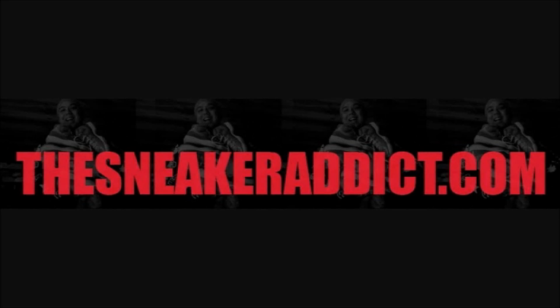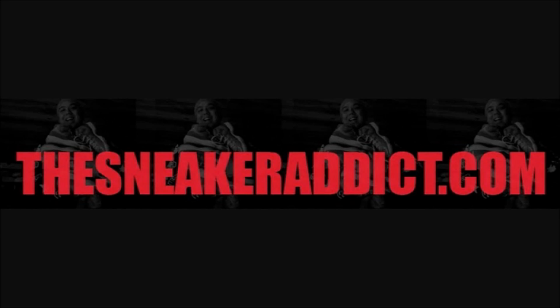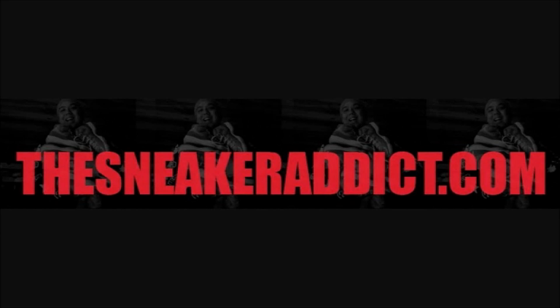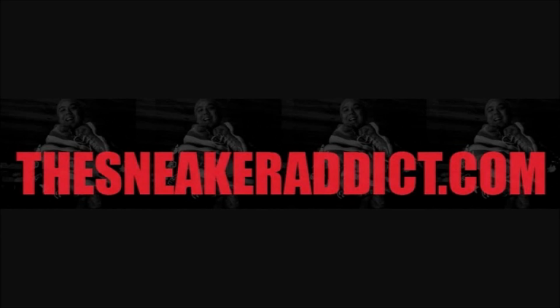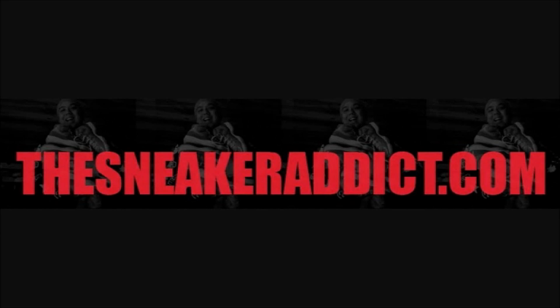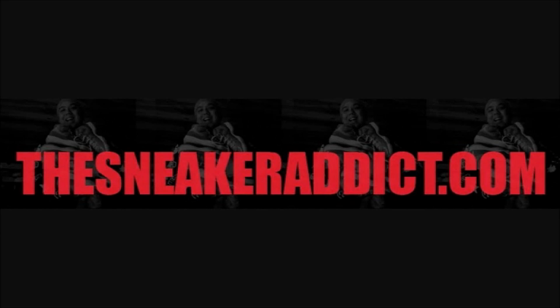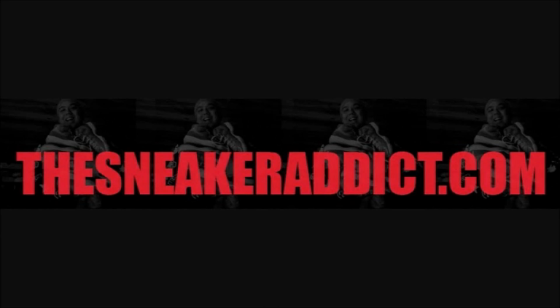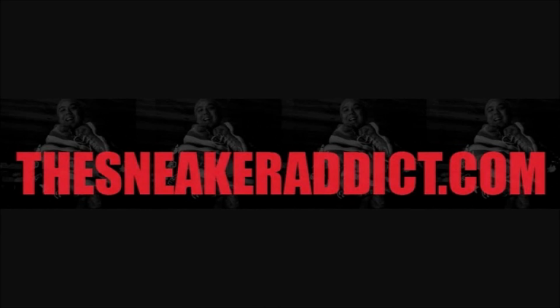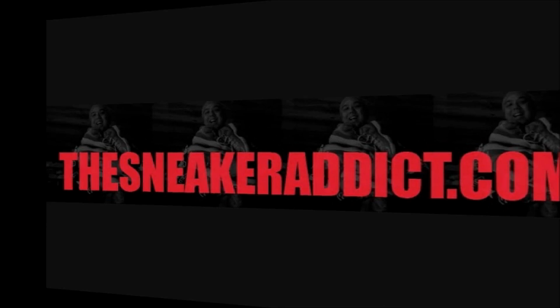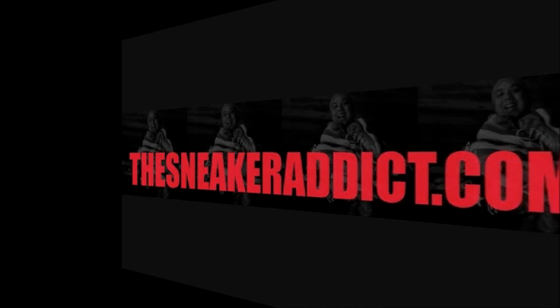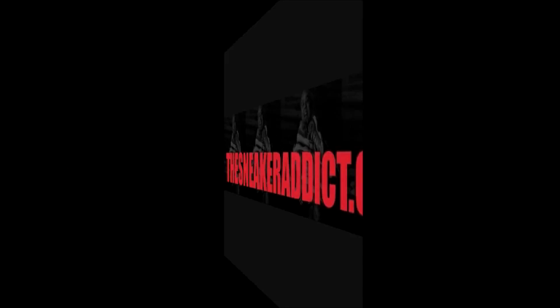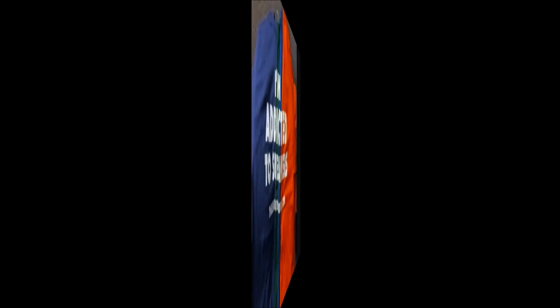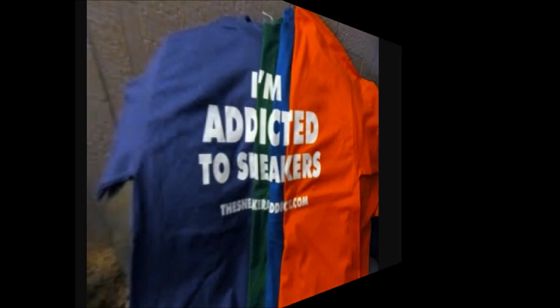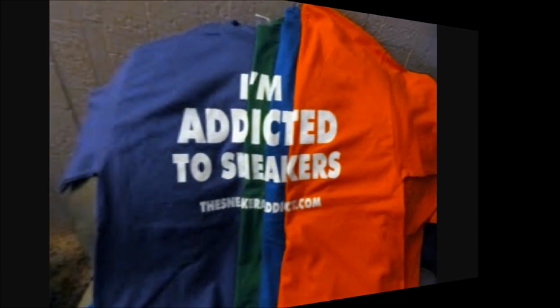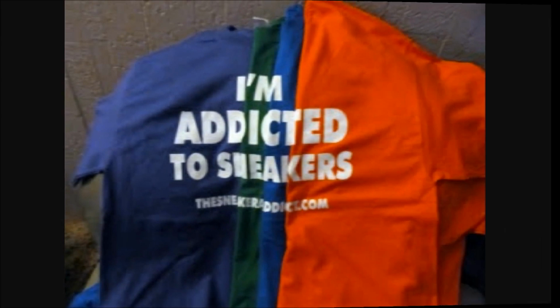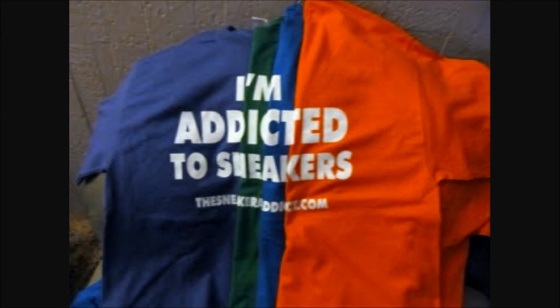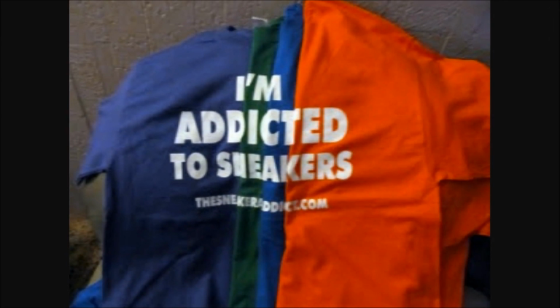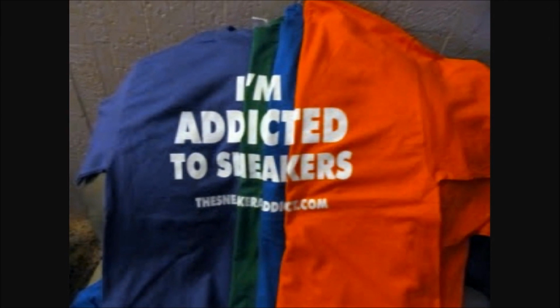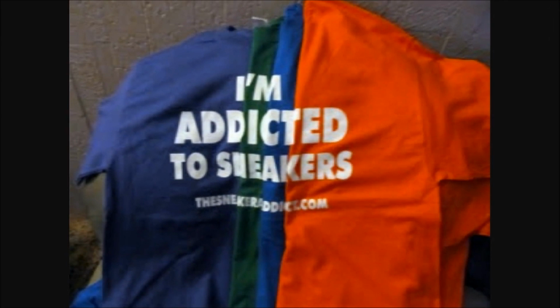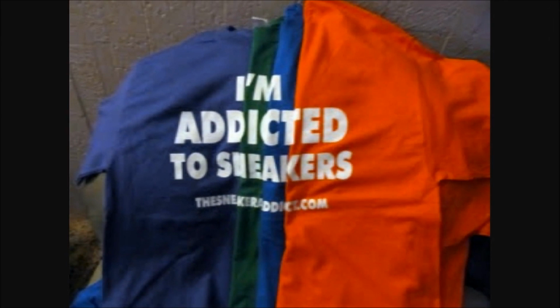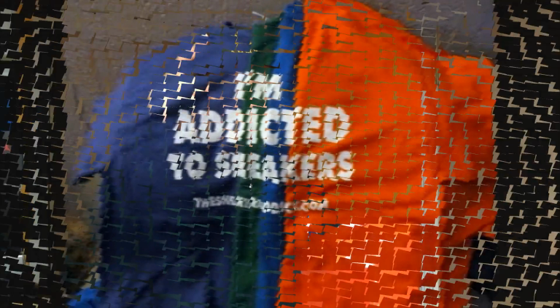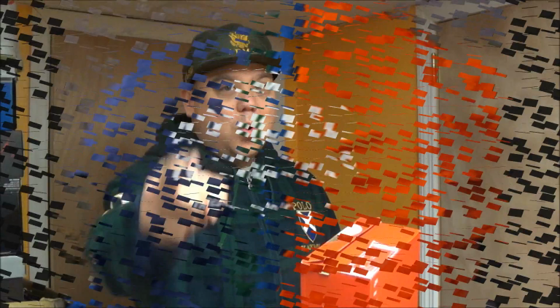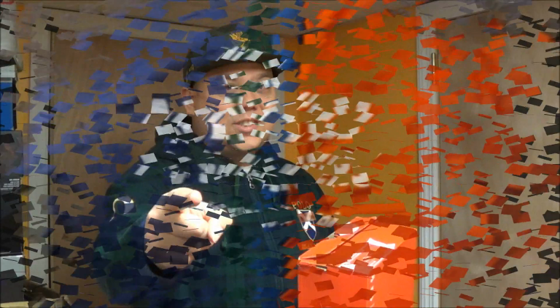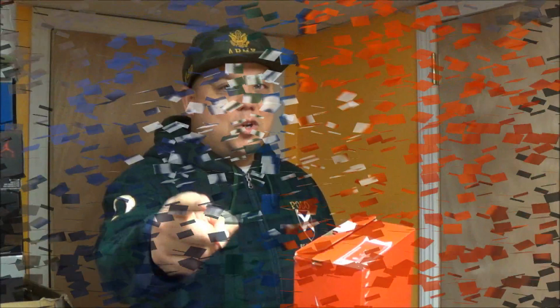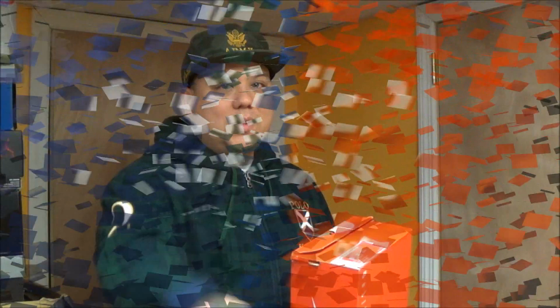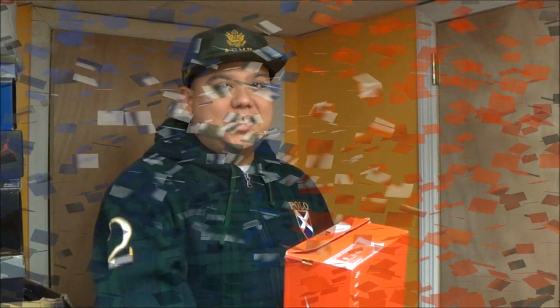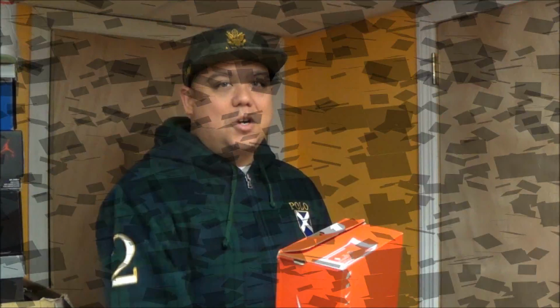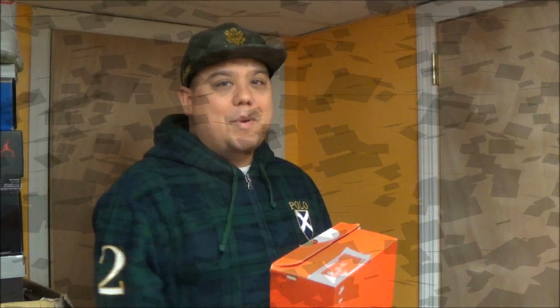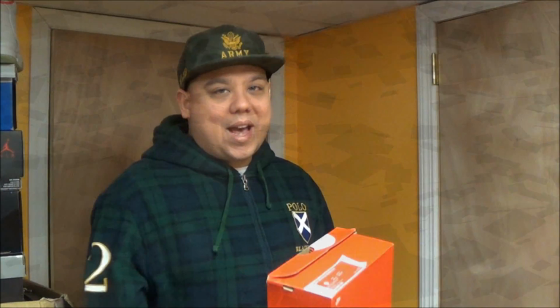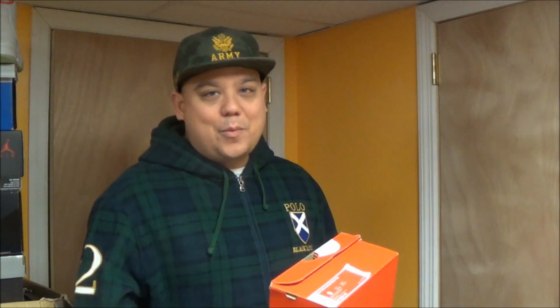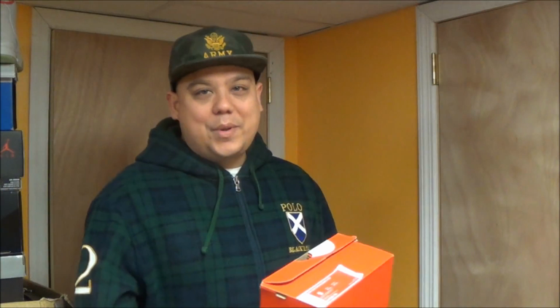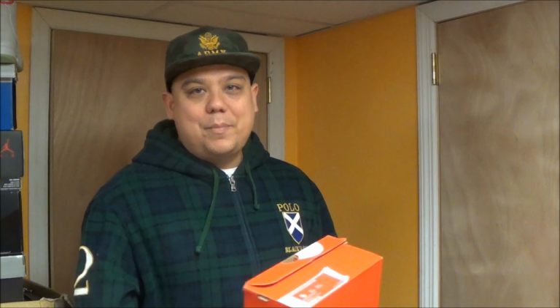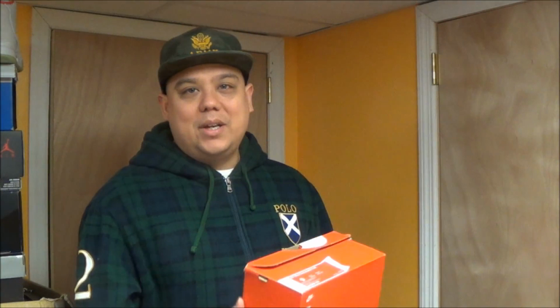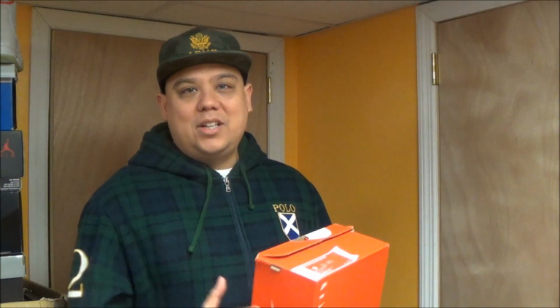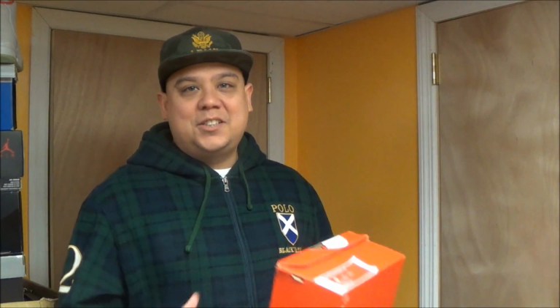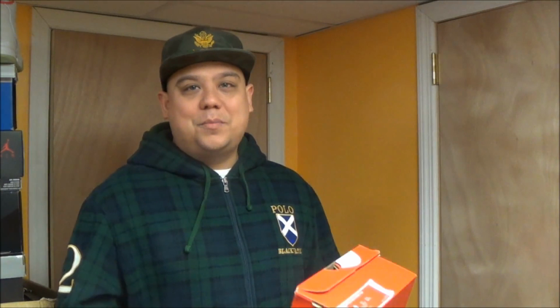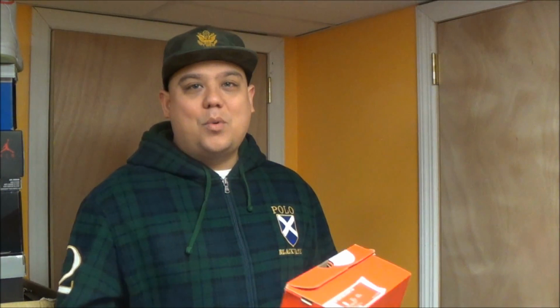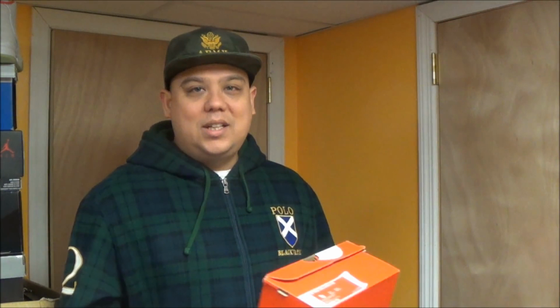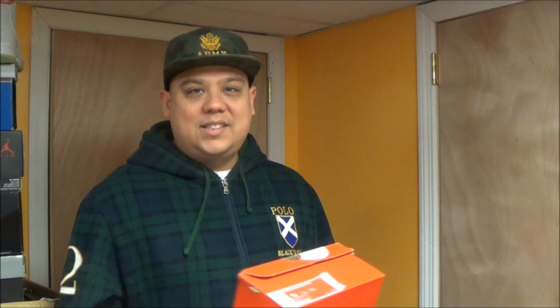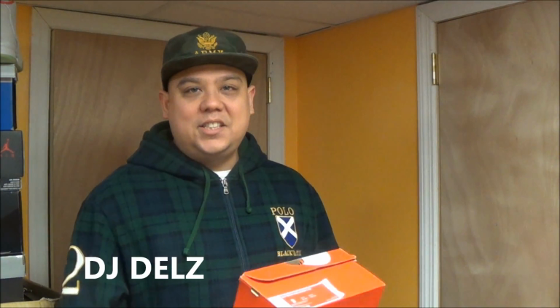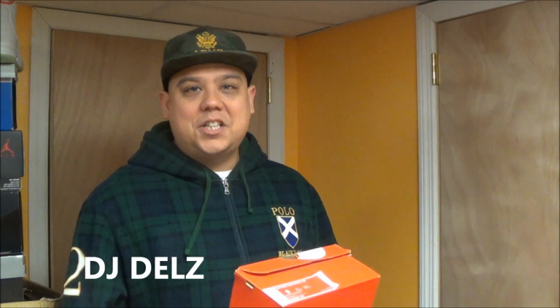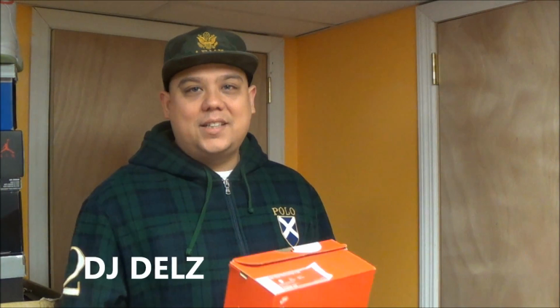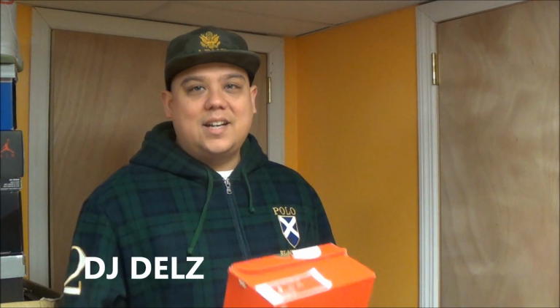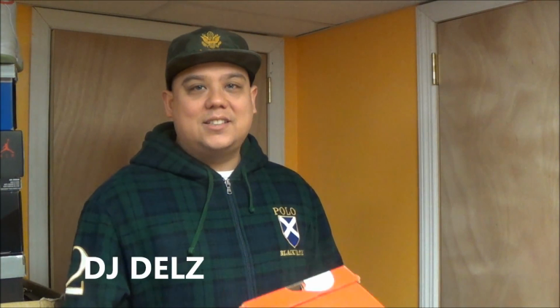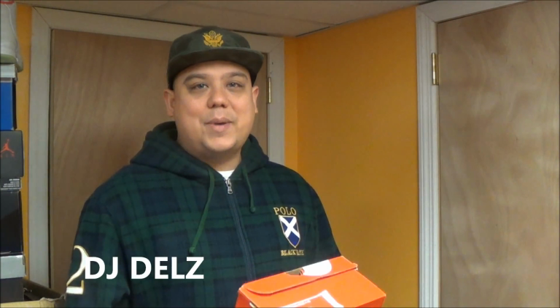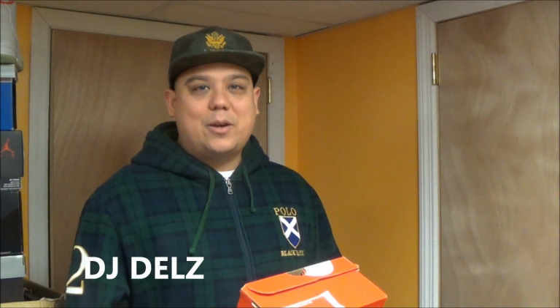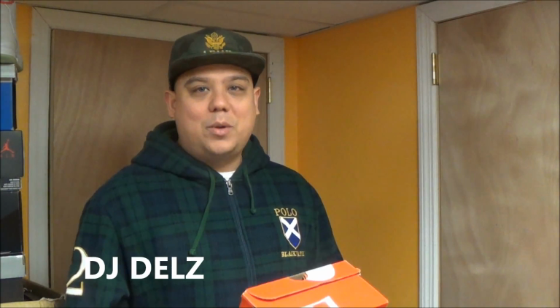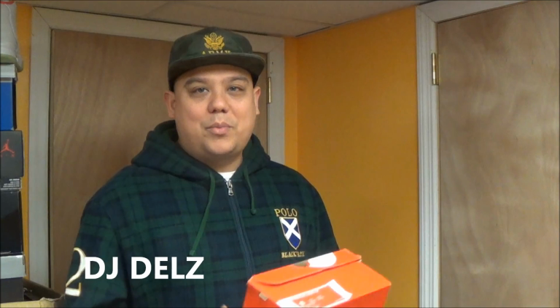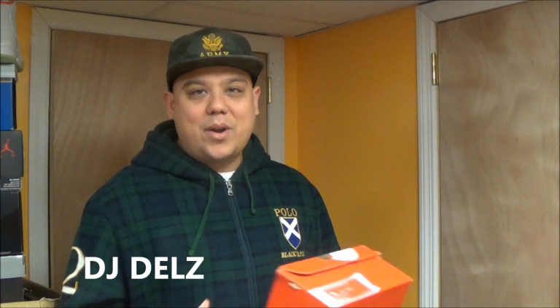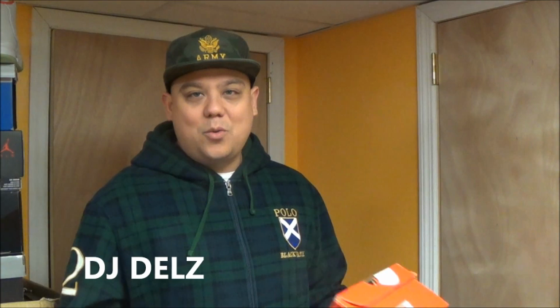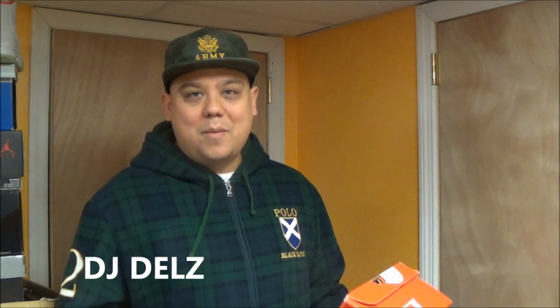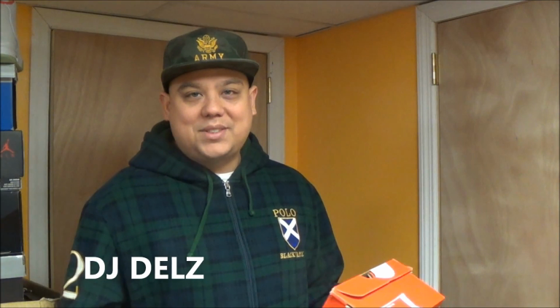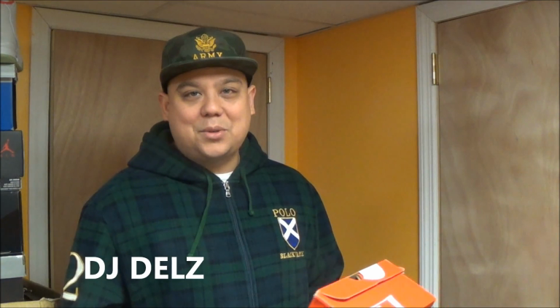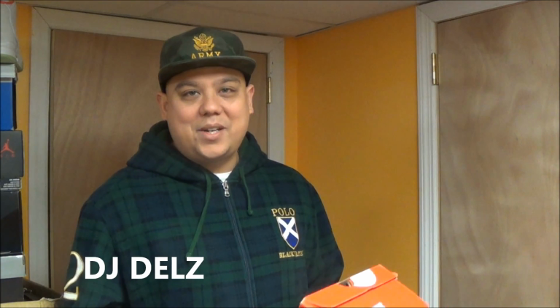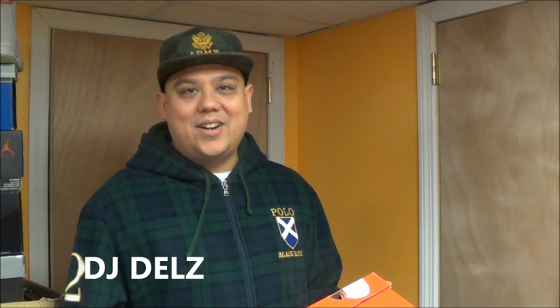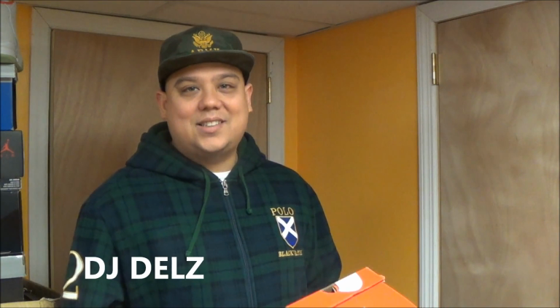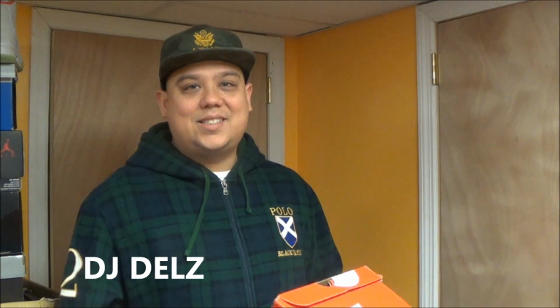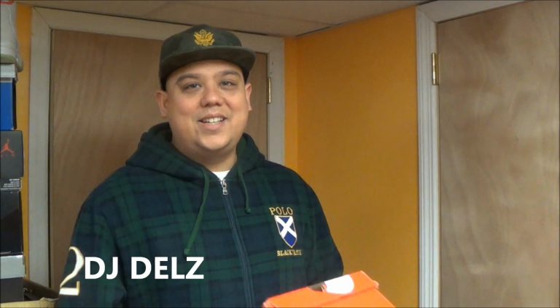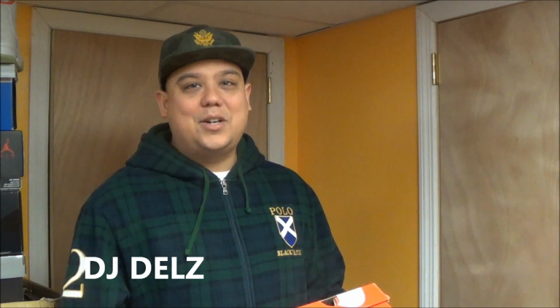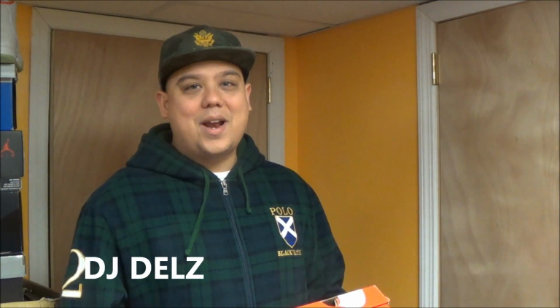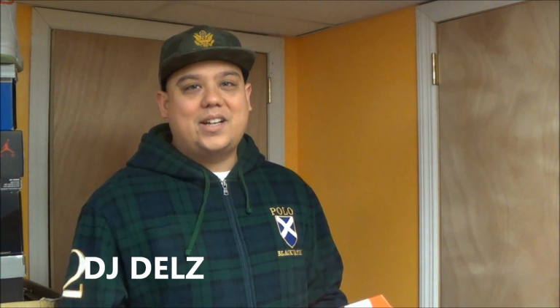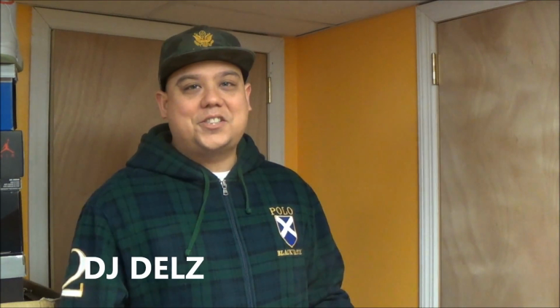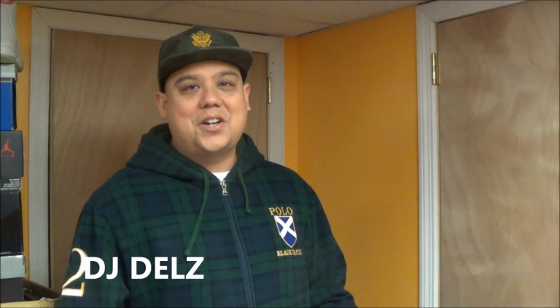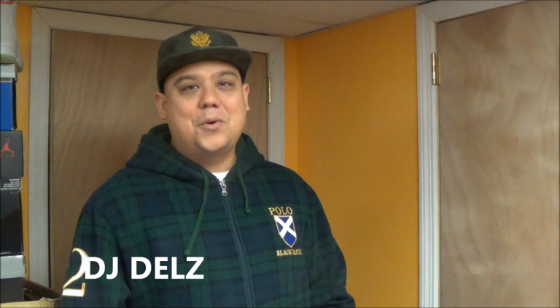I'm an addict for sneakers. What's good, what's good? Back up in the building. It's your boy DJ Delz back with a brand new episode here at Sneaker Addicts Show.